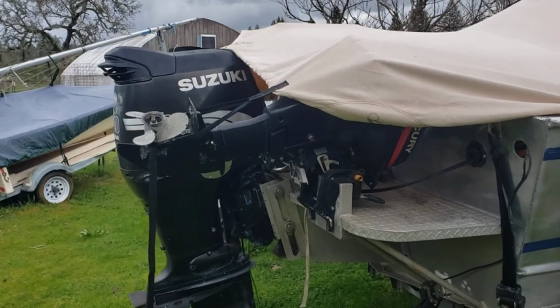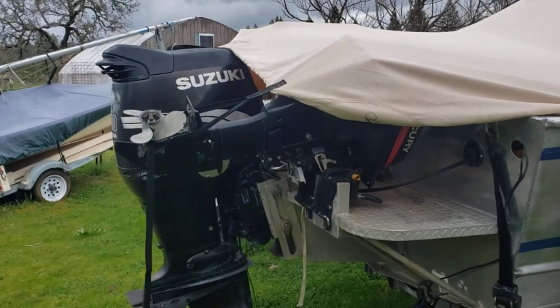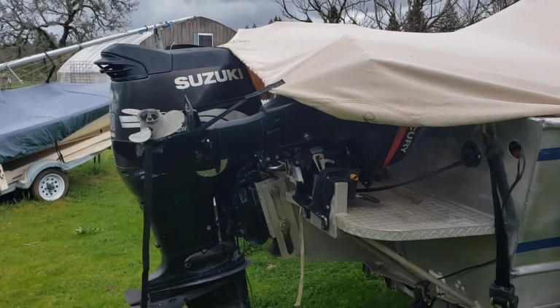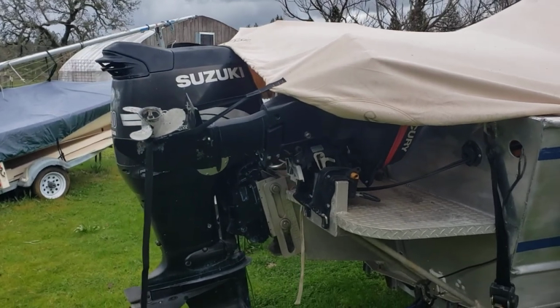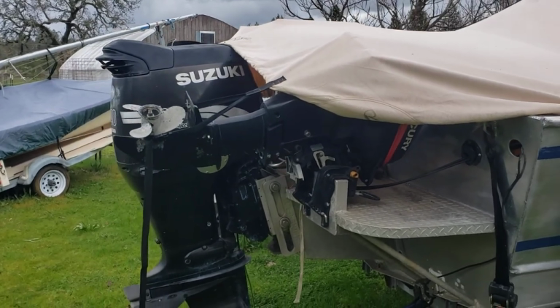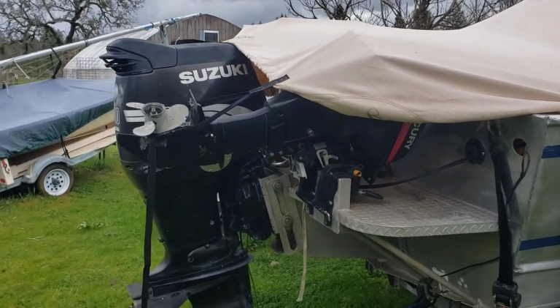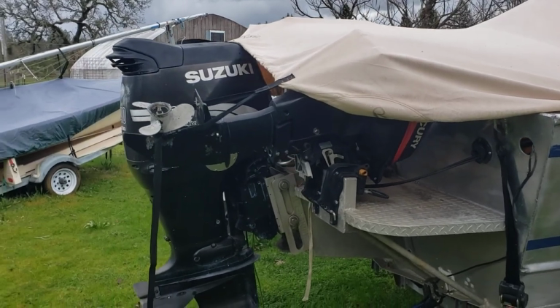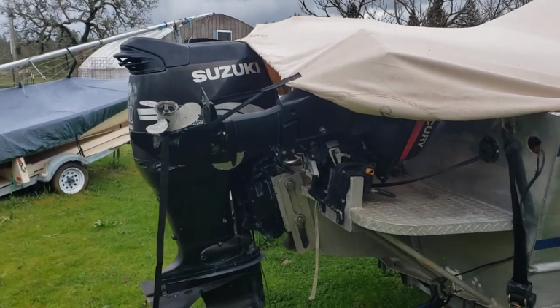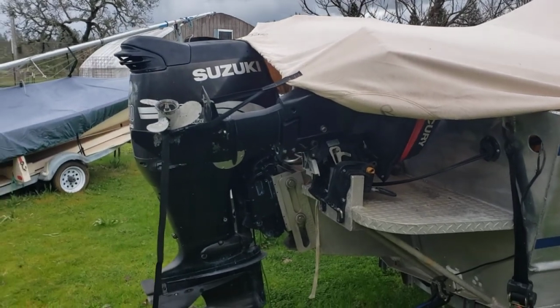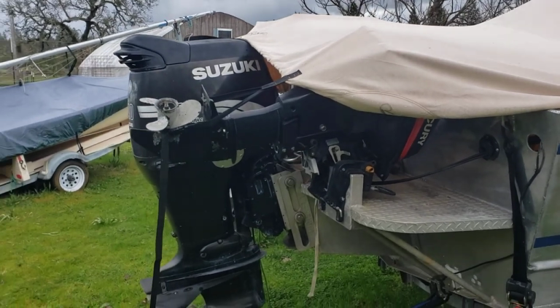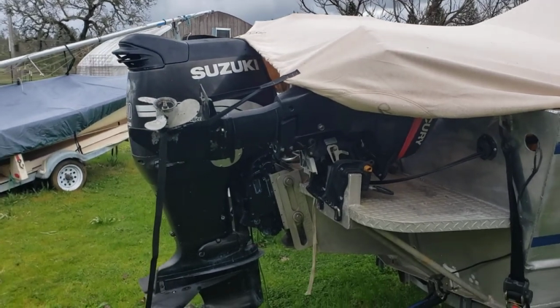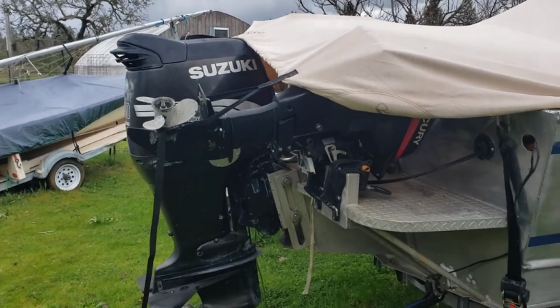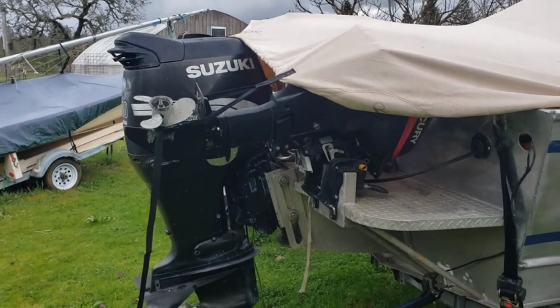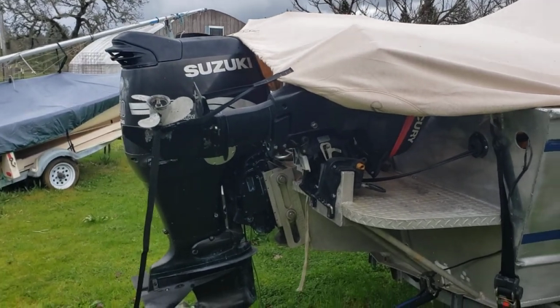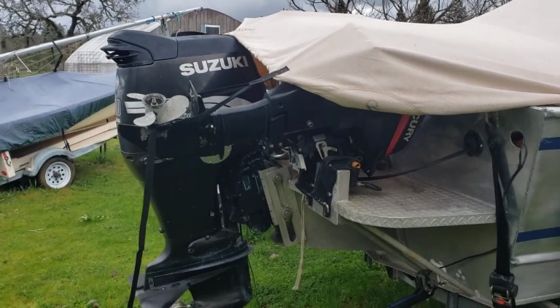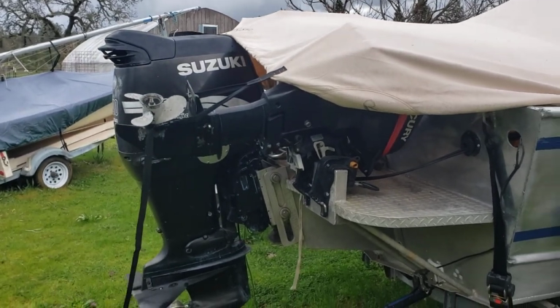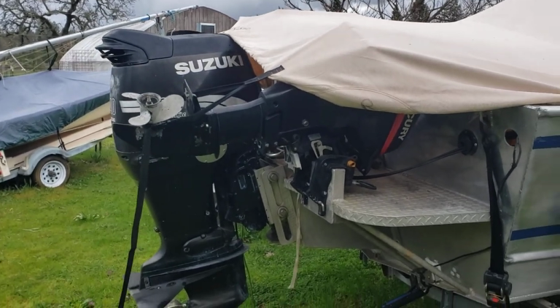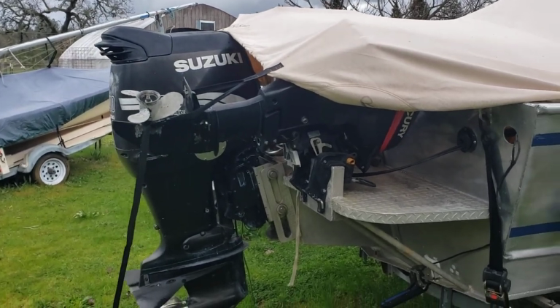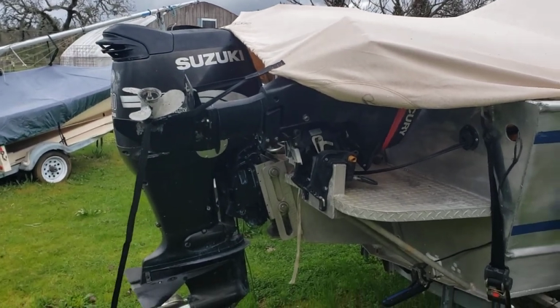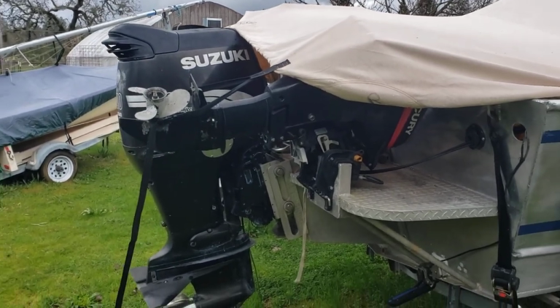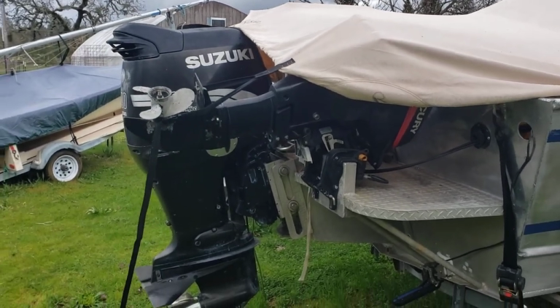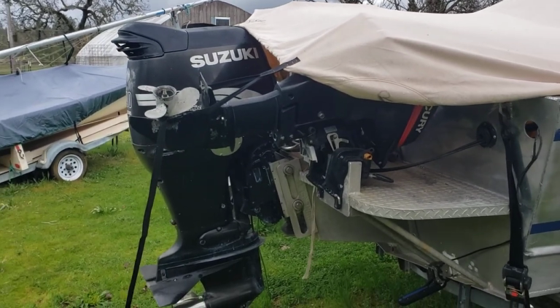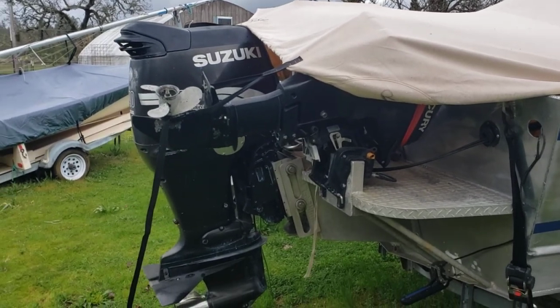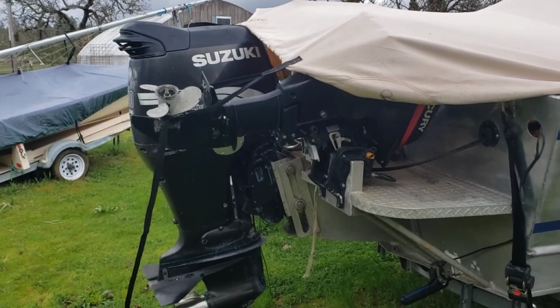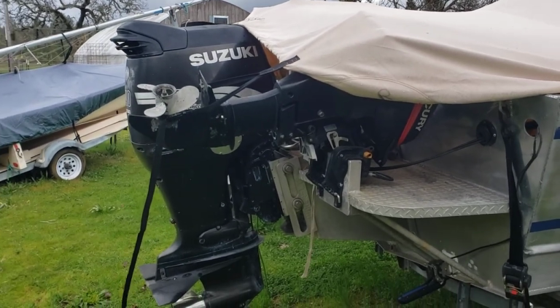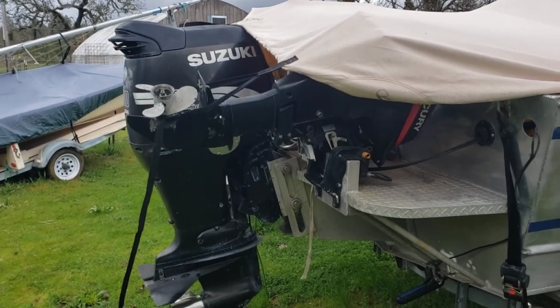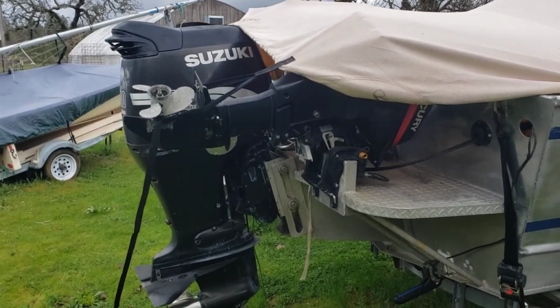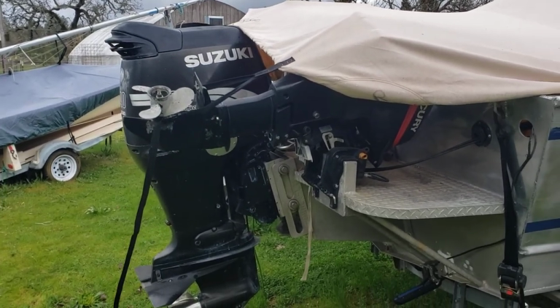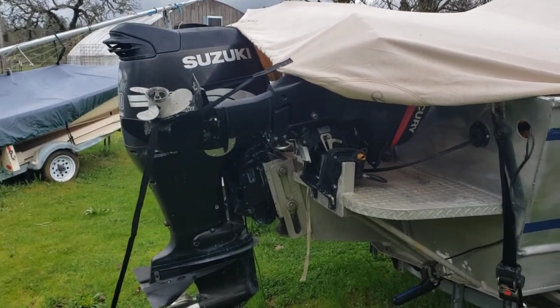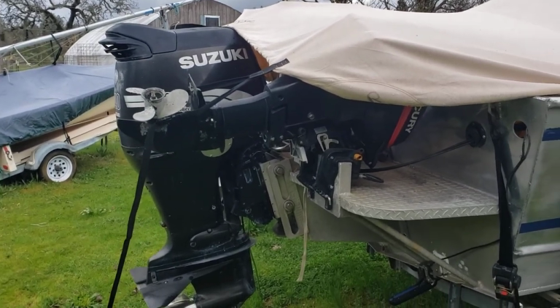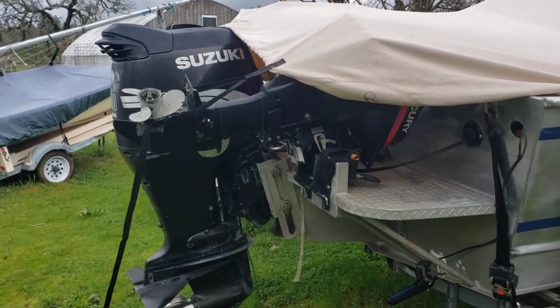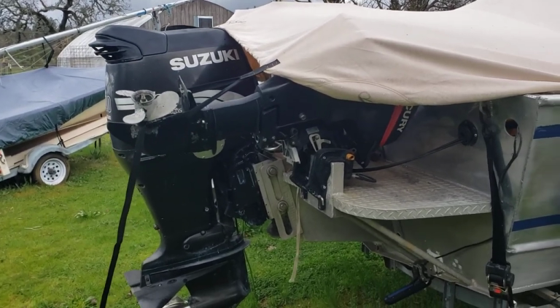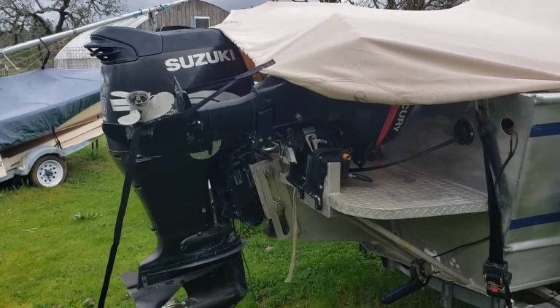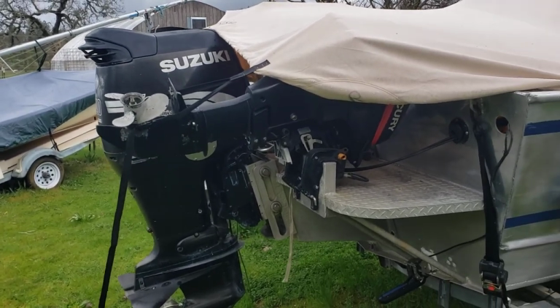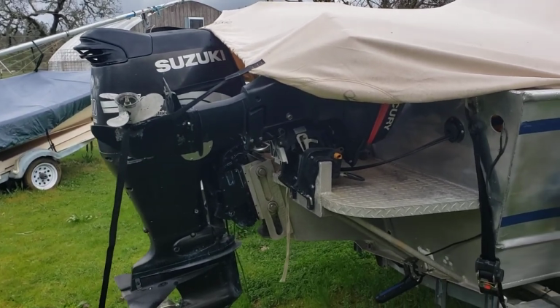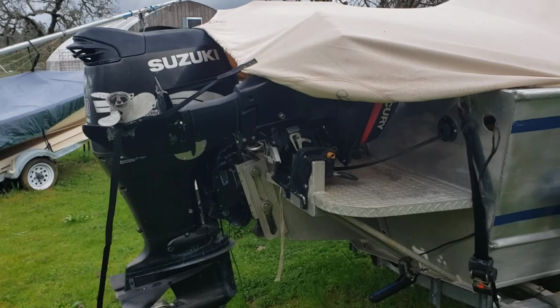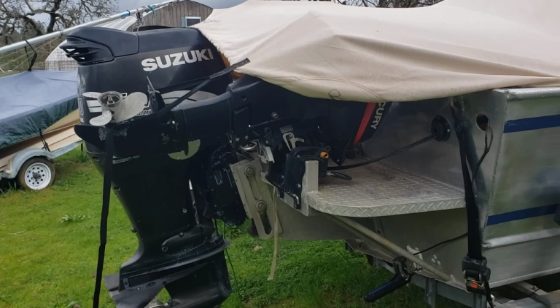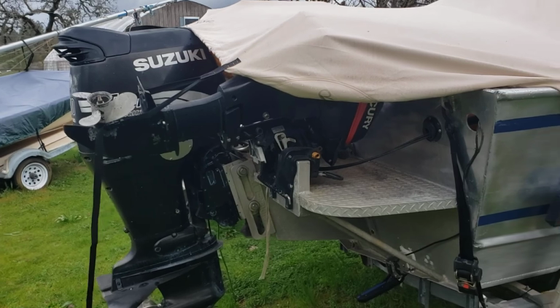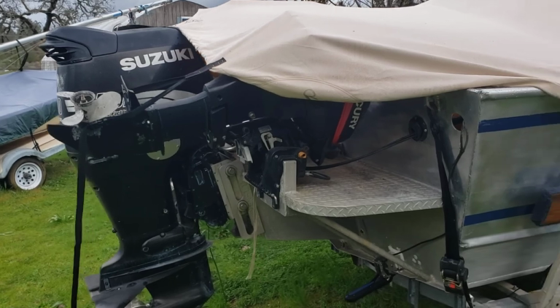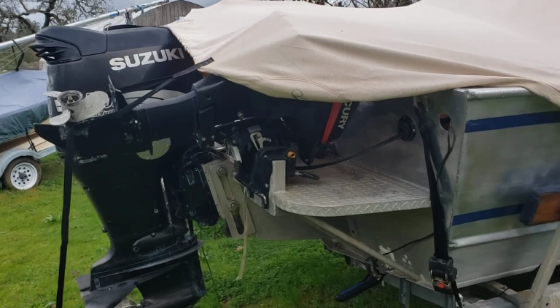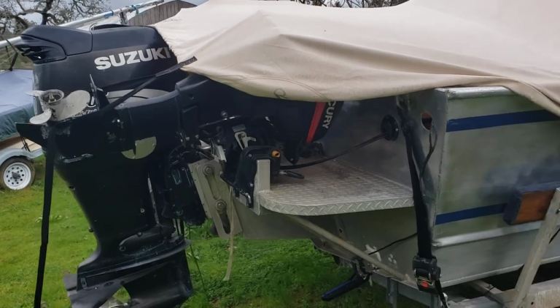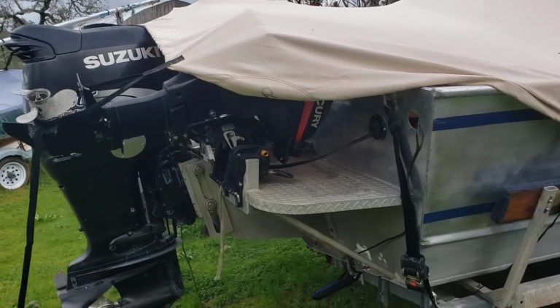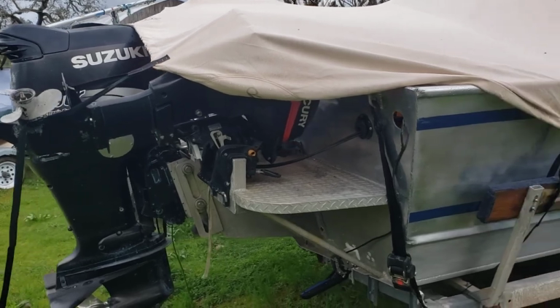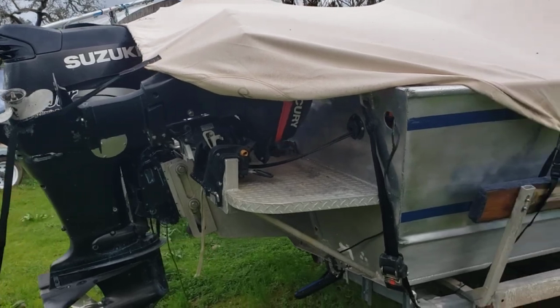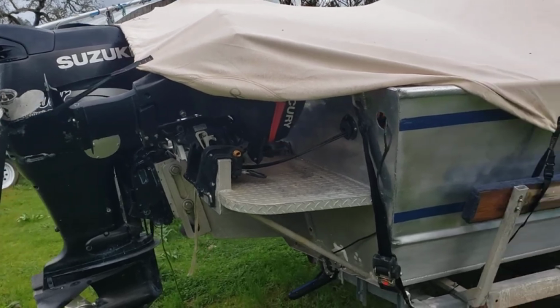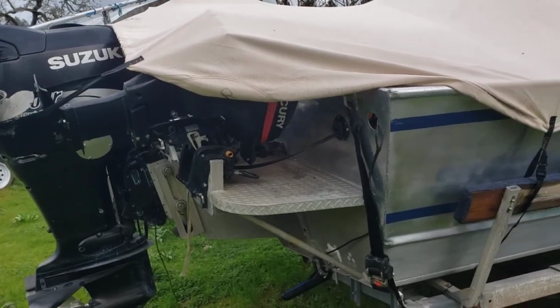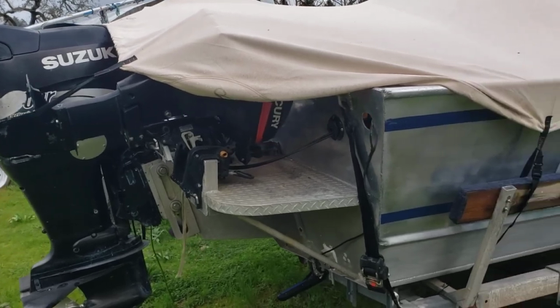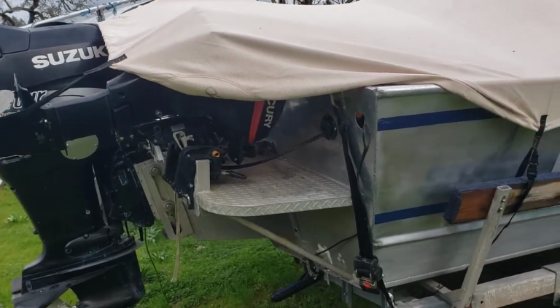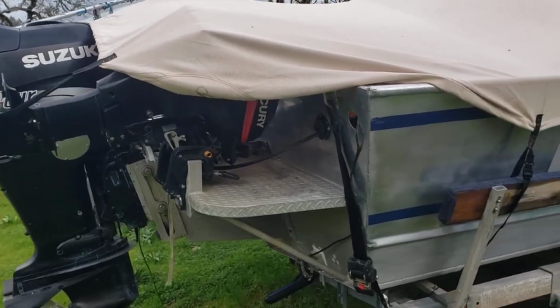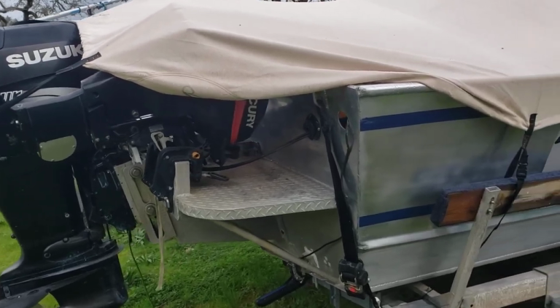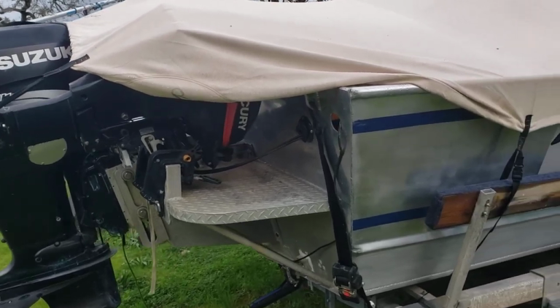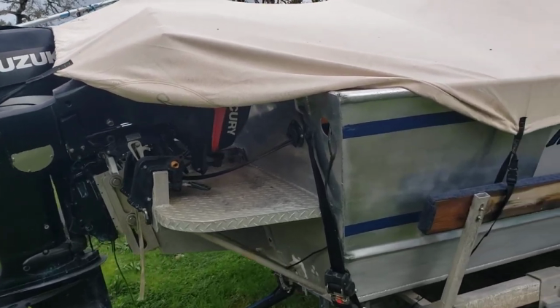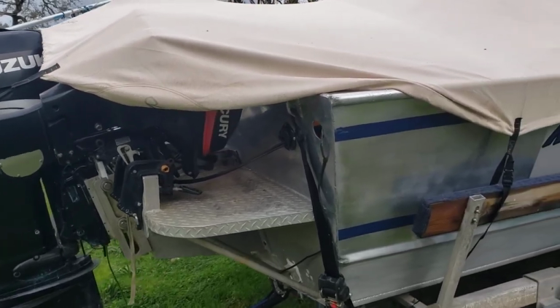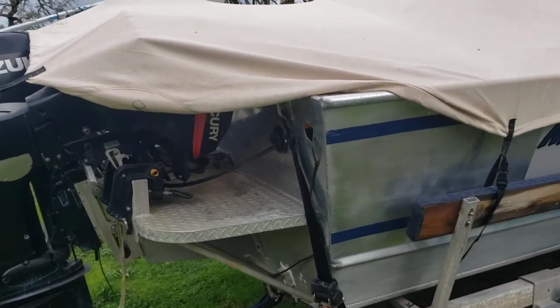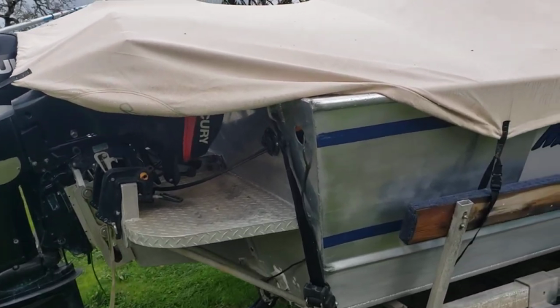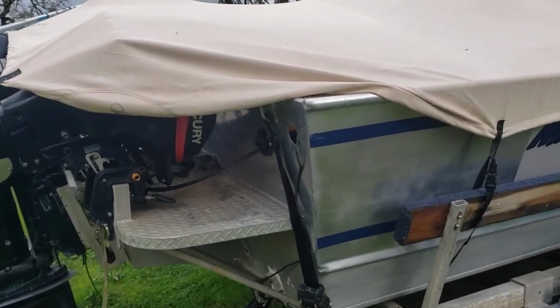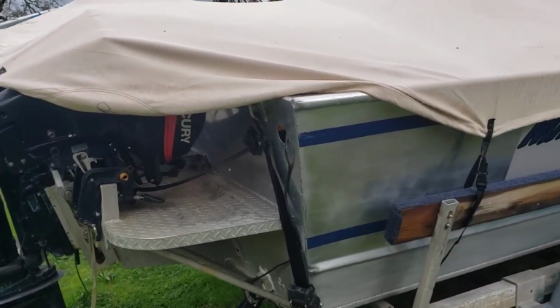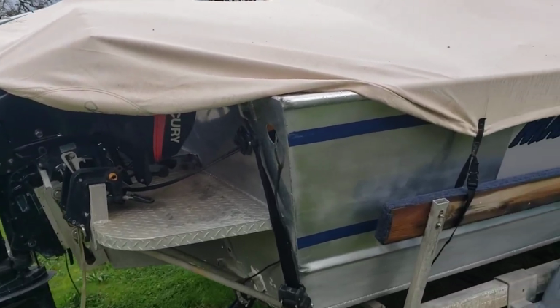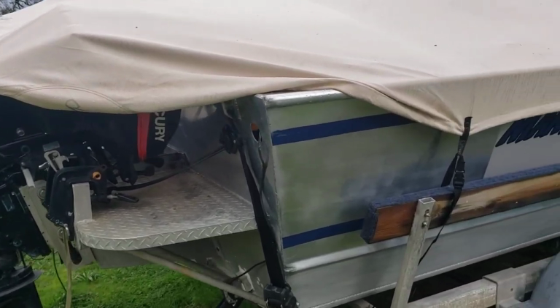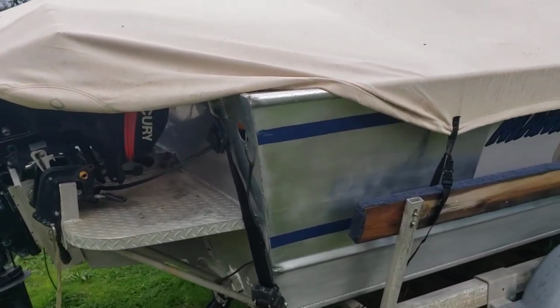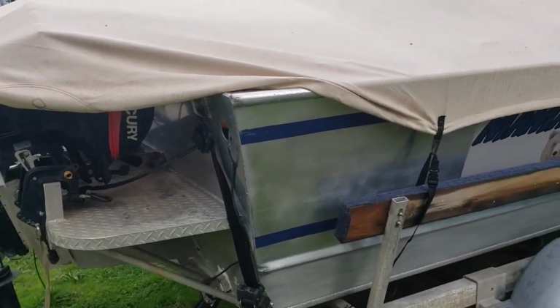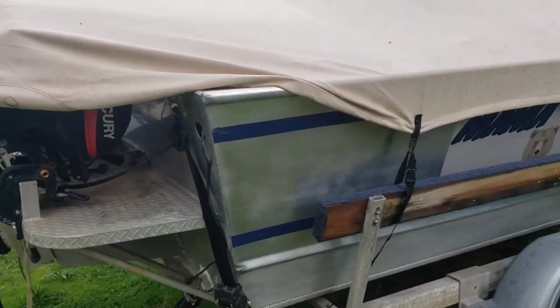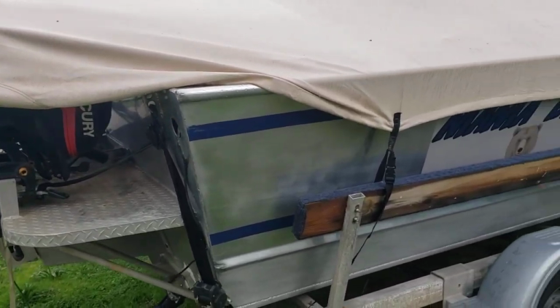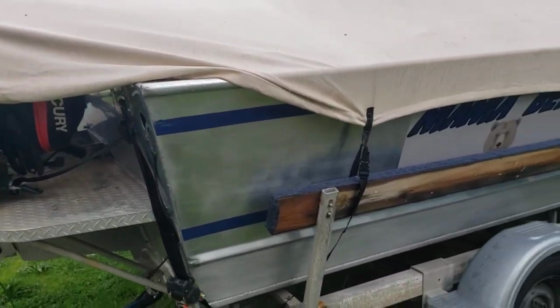That's the Suzuki 14 4-stroke back there. I cannot say enough about that engine — awesome motor.